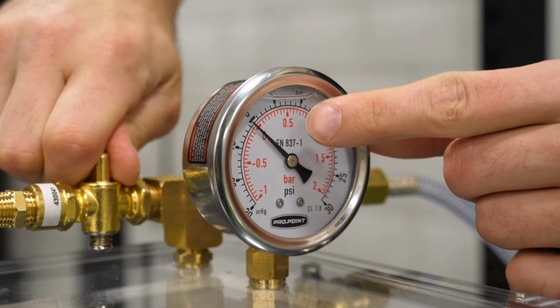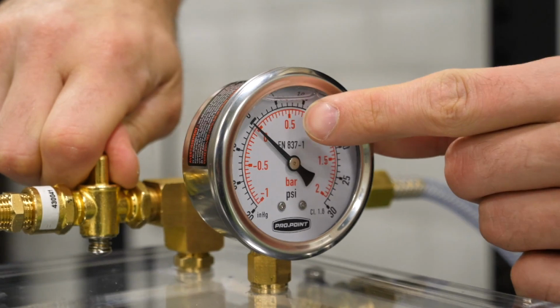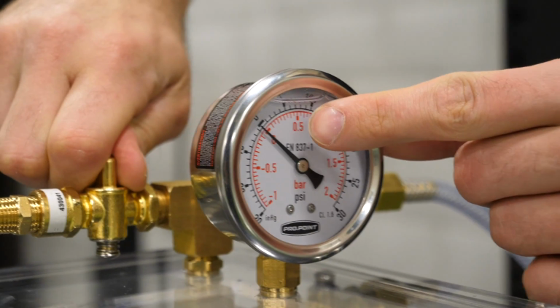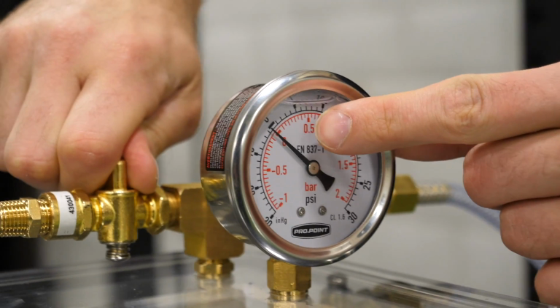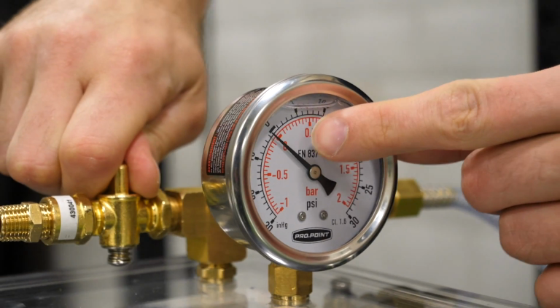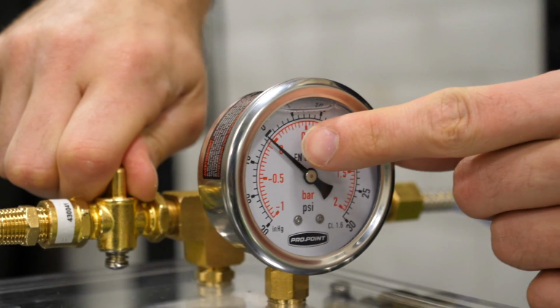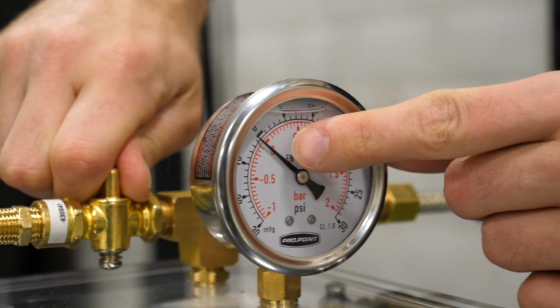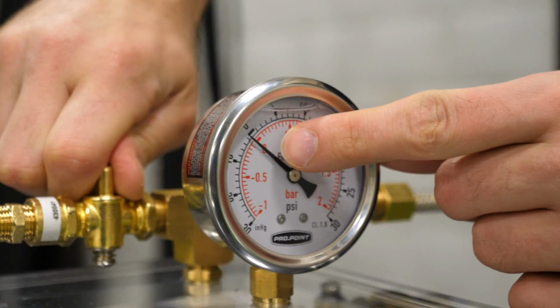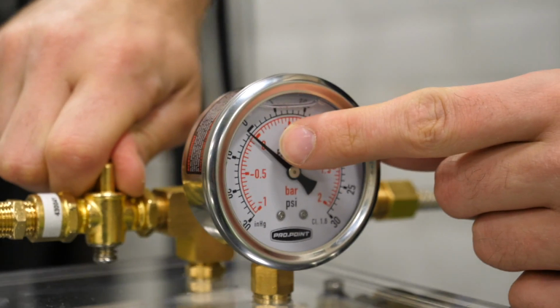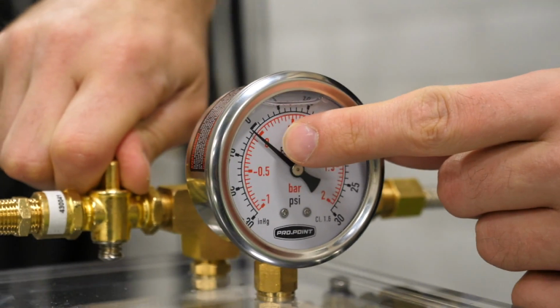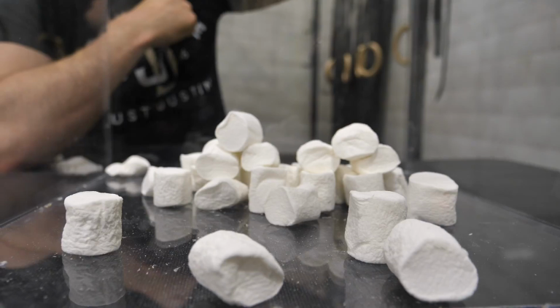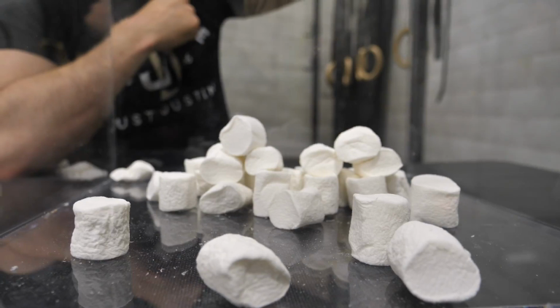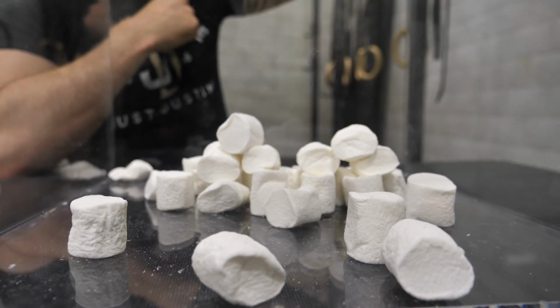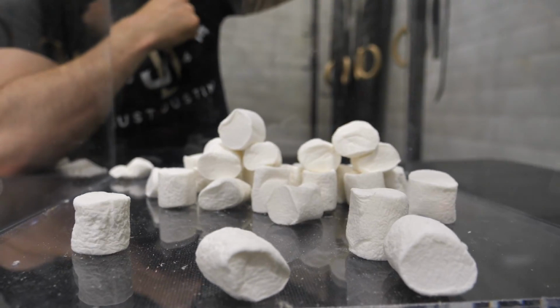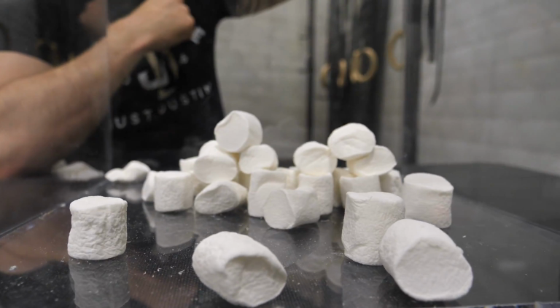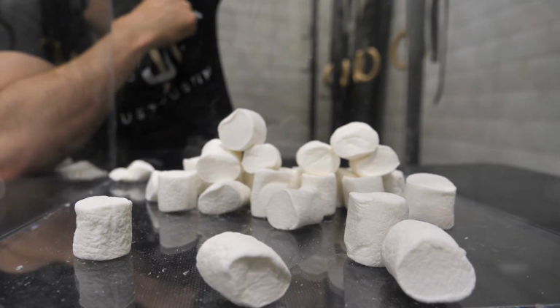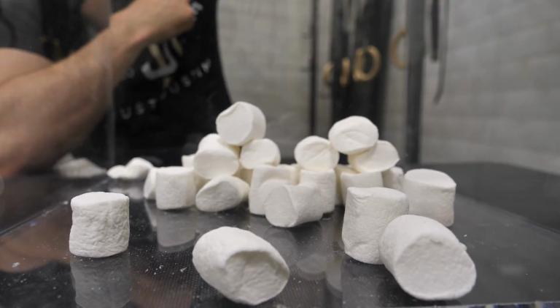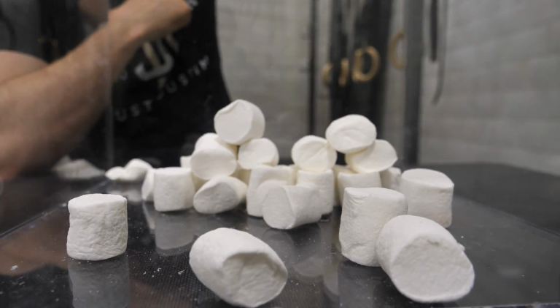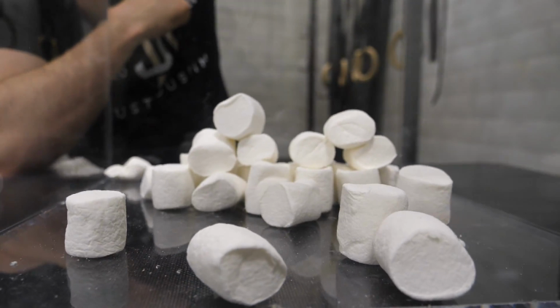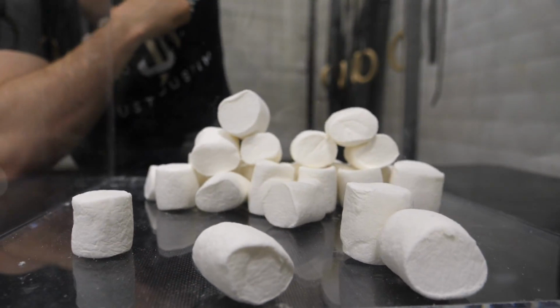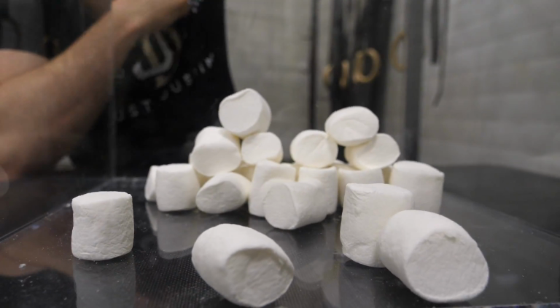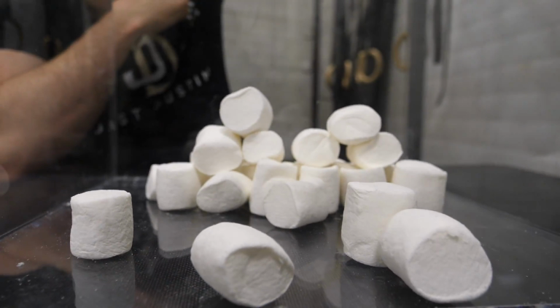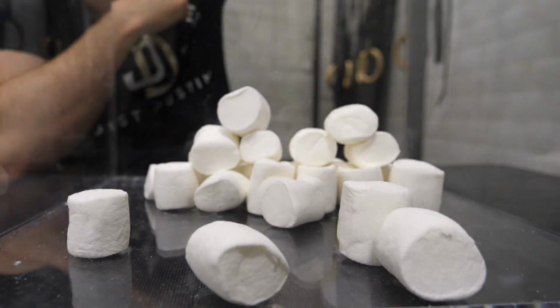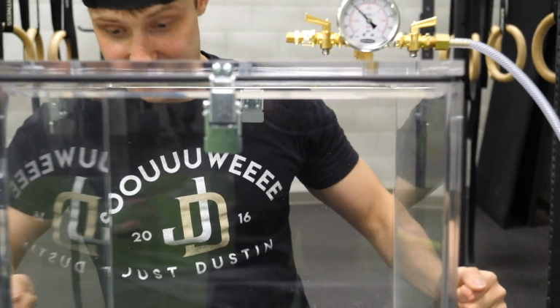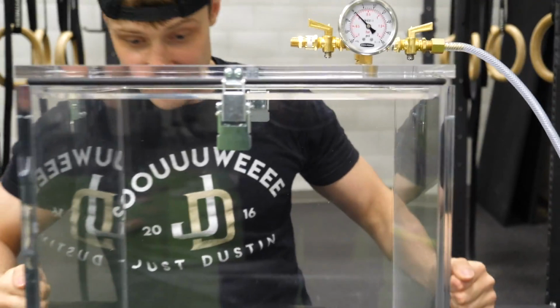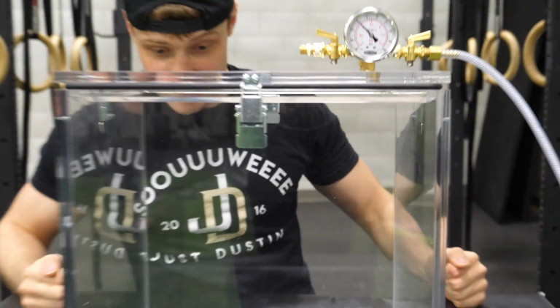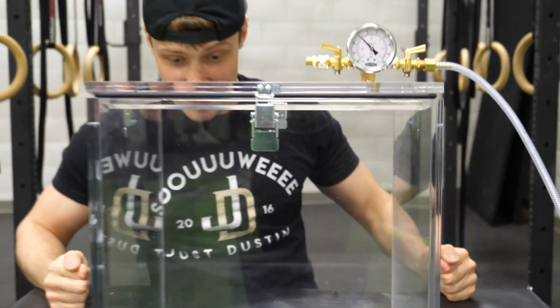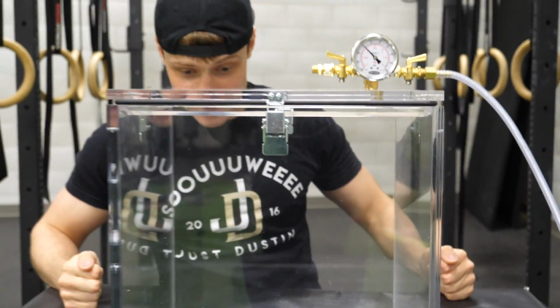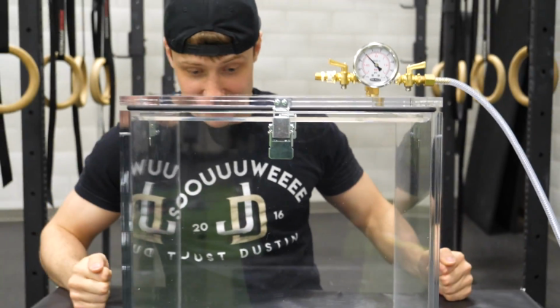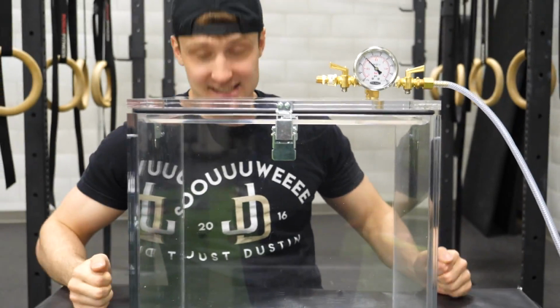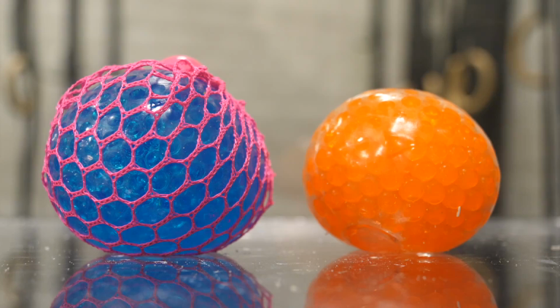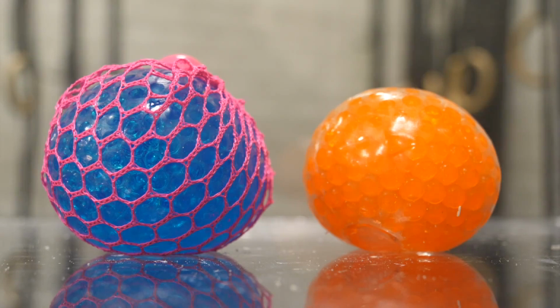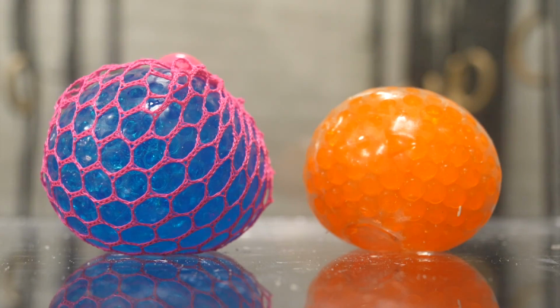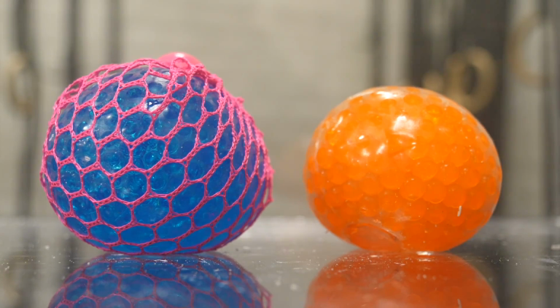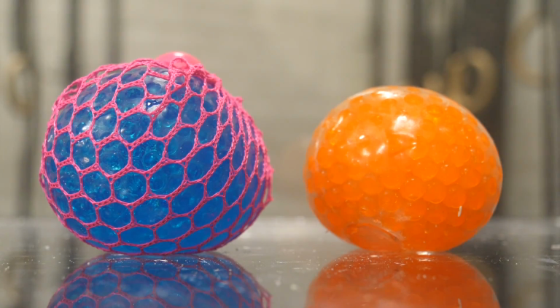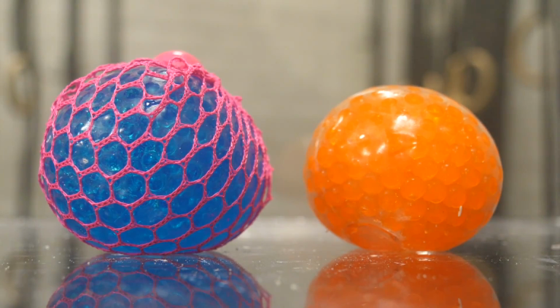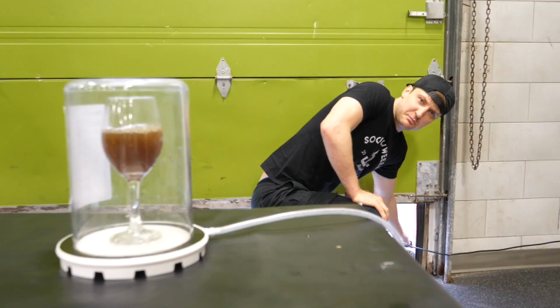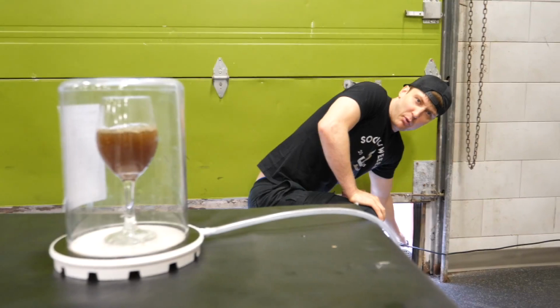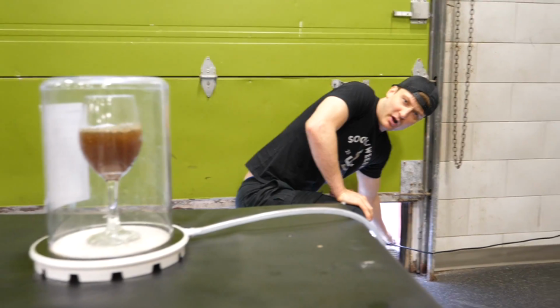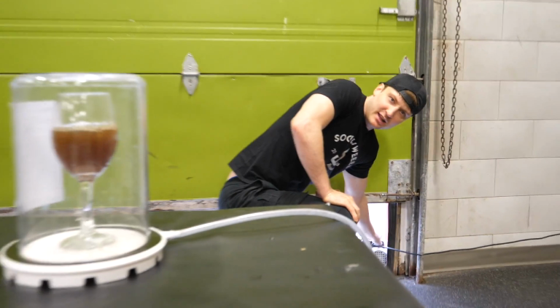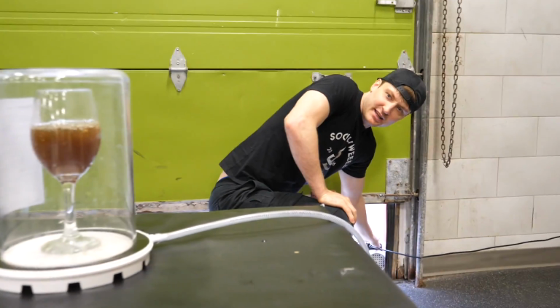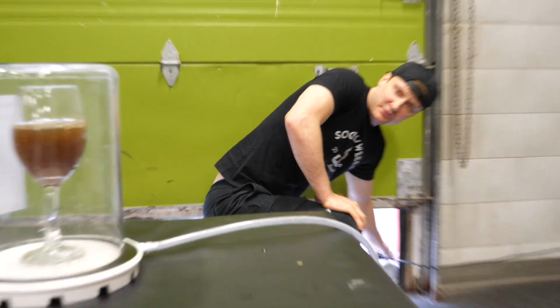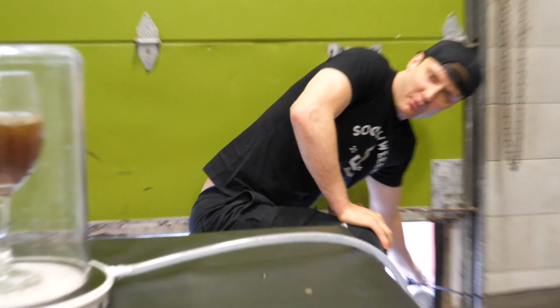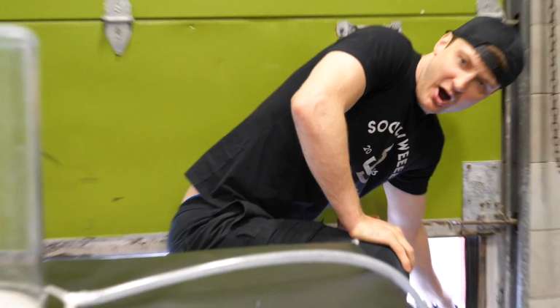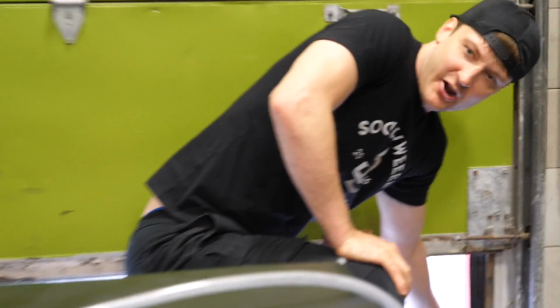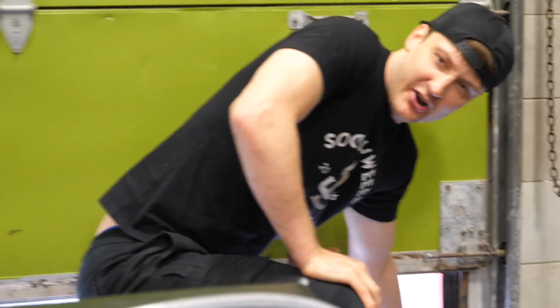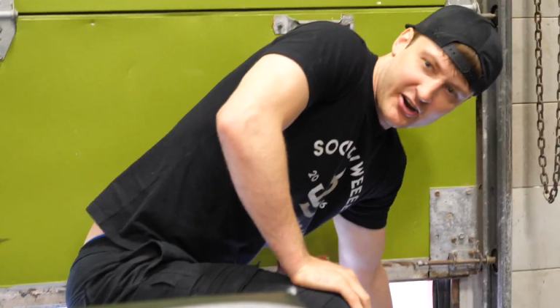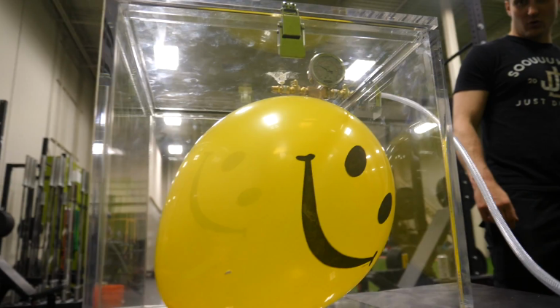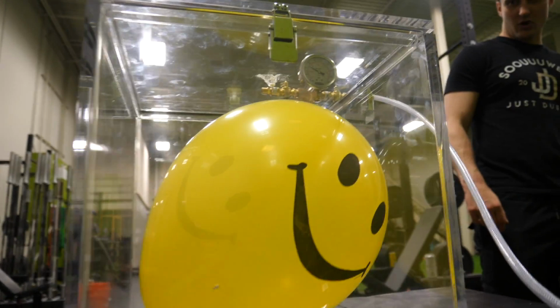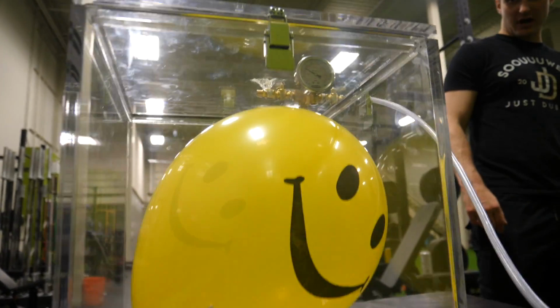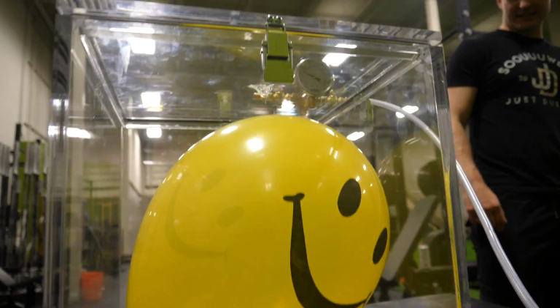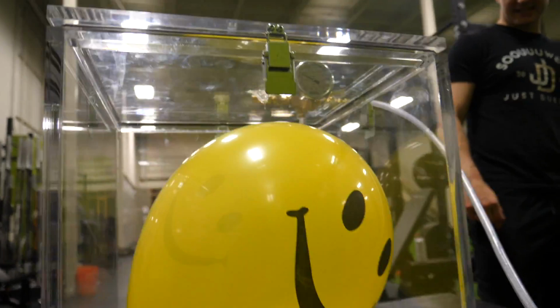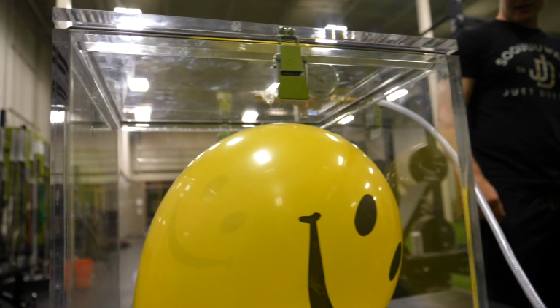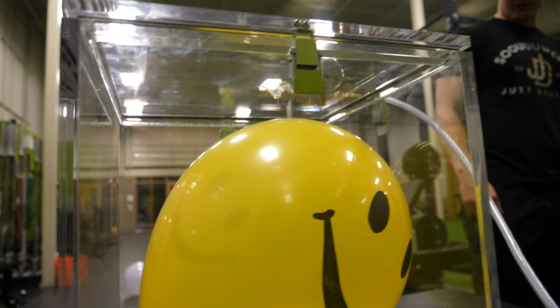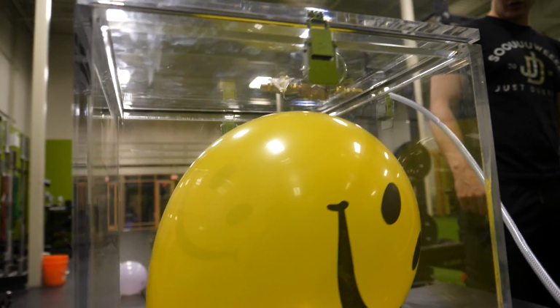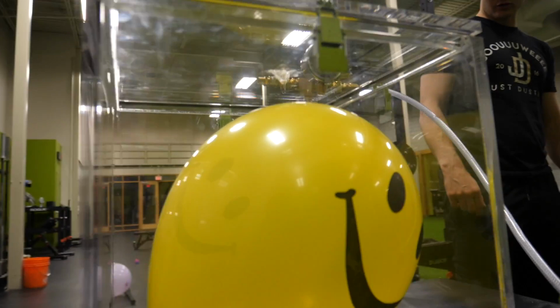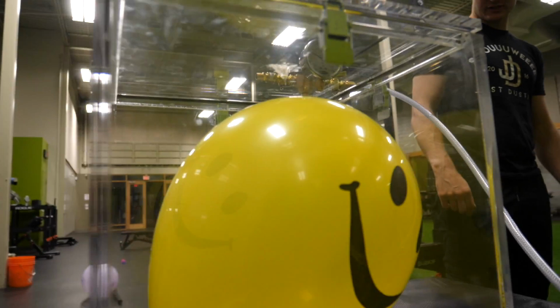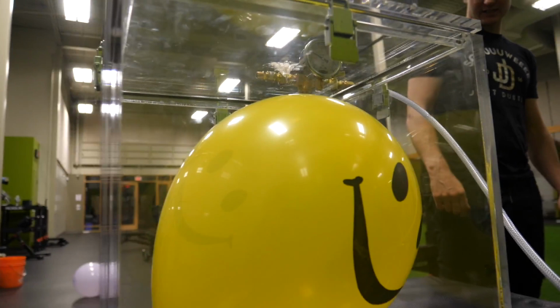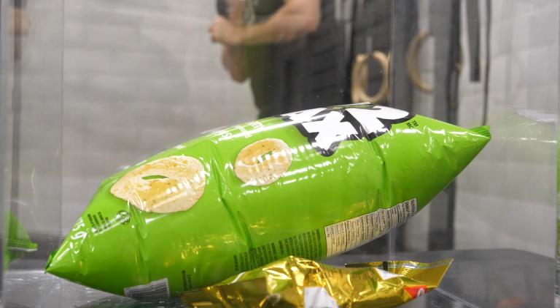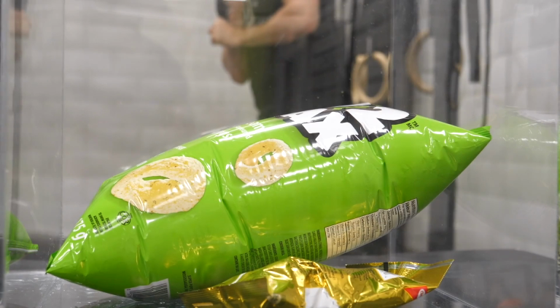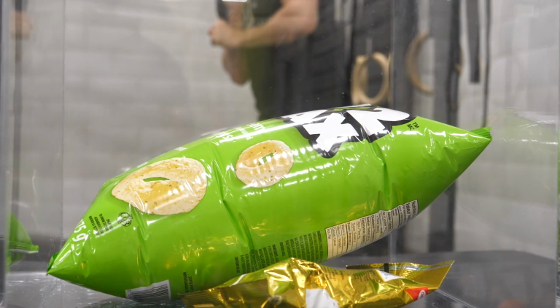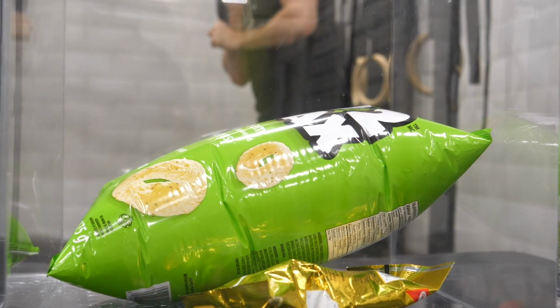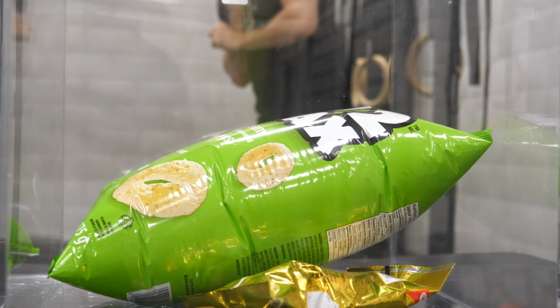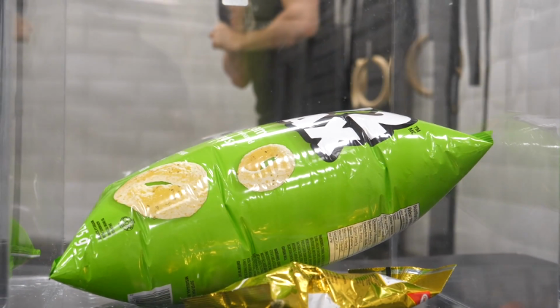Pressure's going down. See this? Boiling the water! Oh god, it's getting close. We're gonna pop!